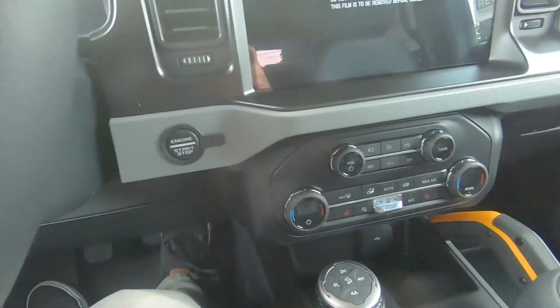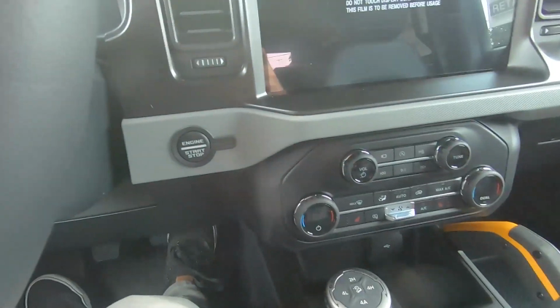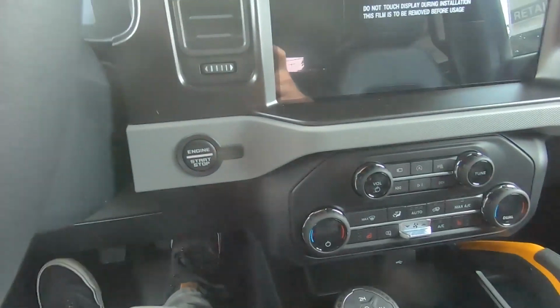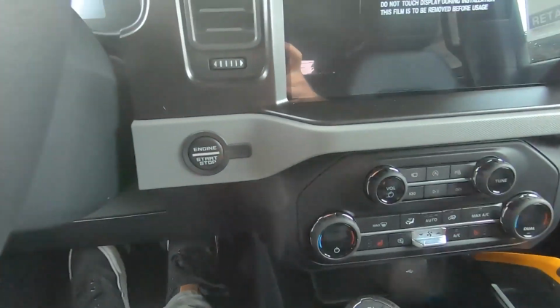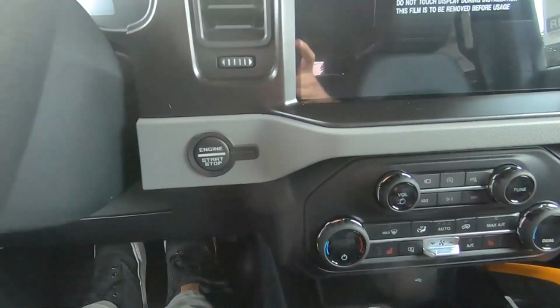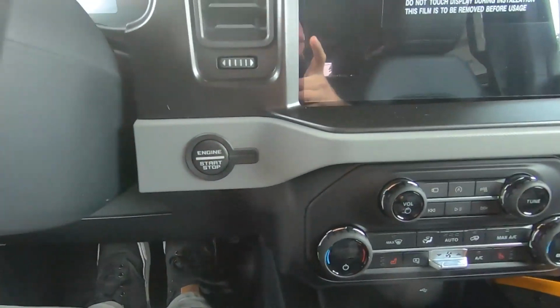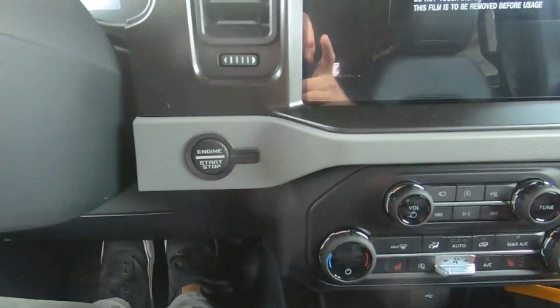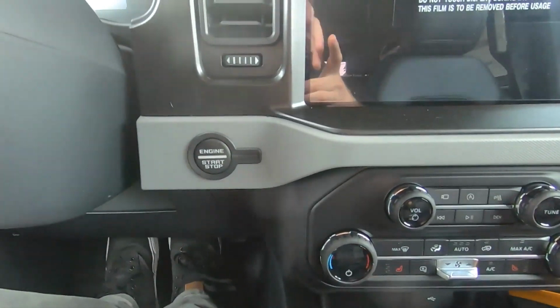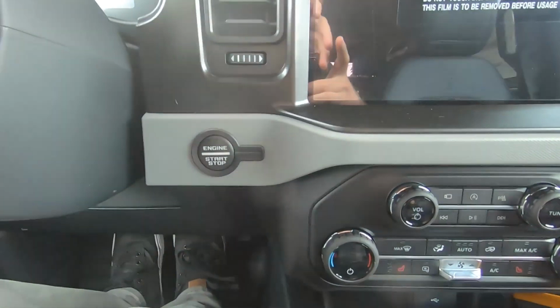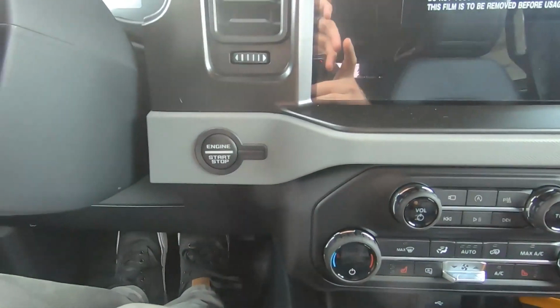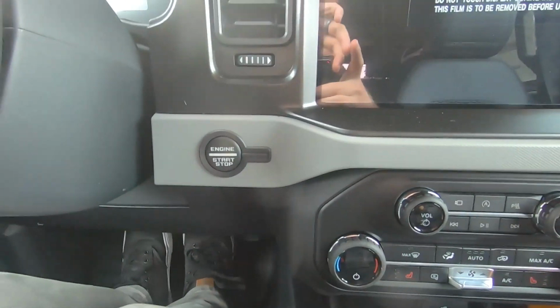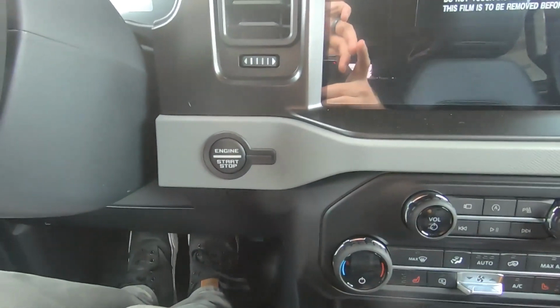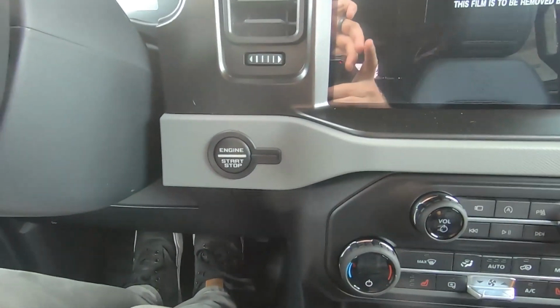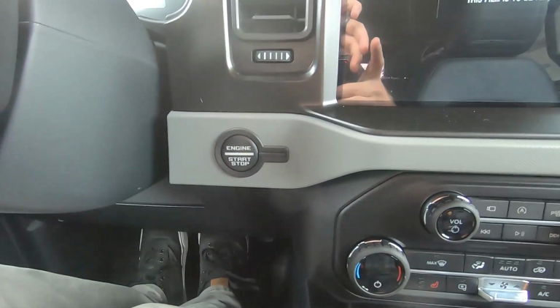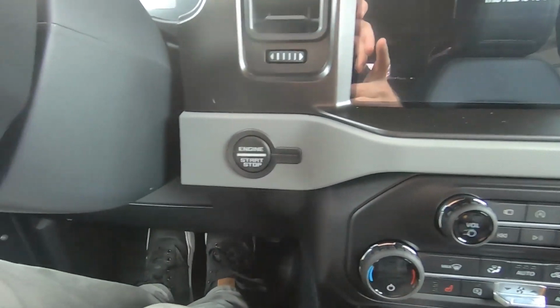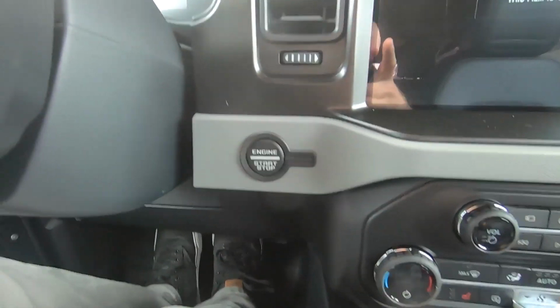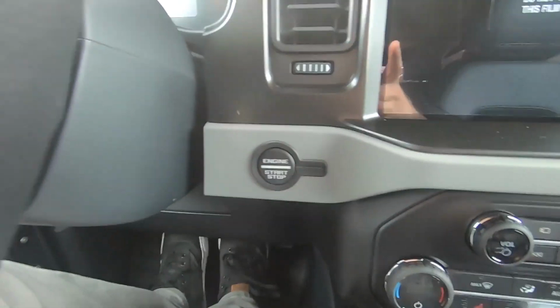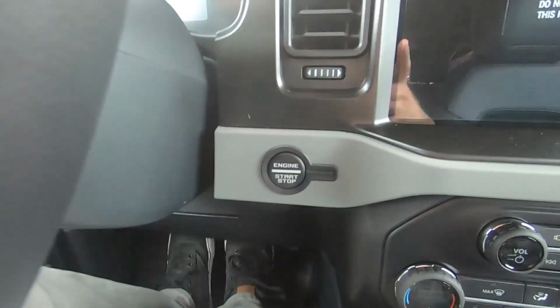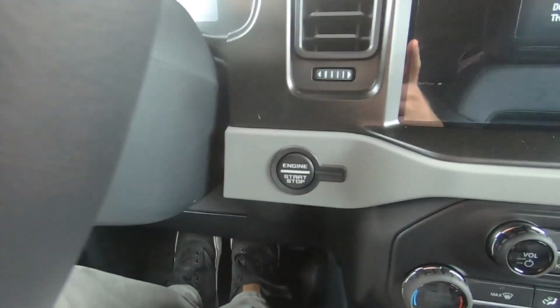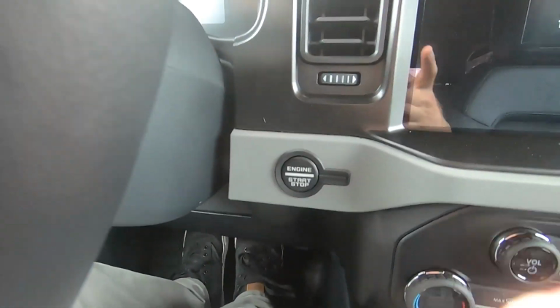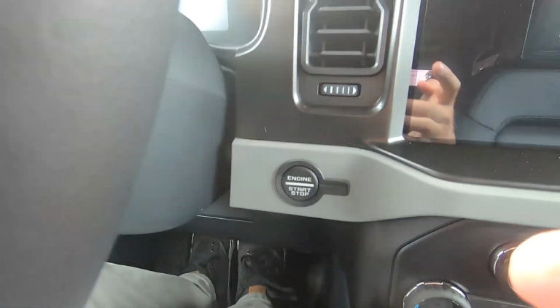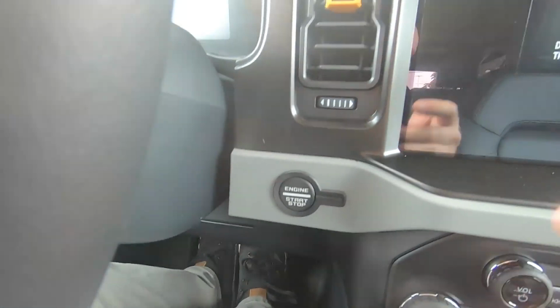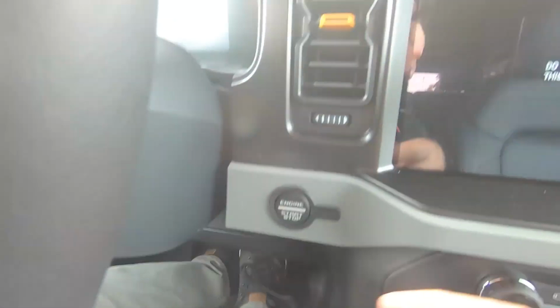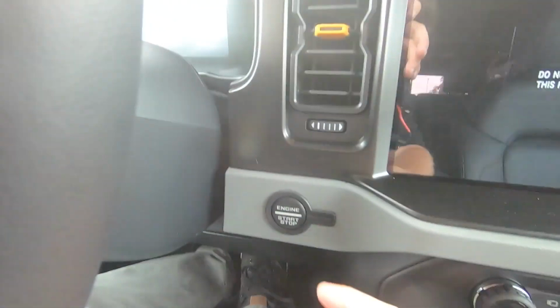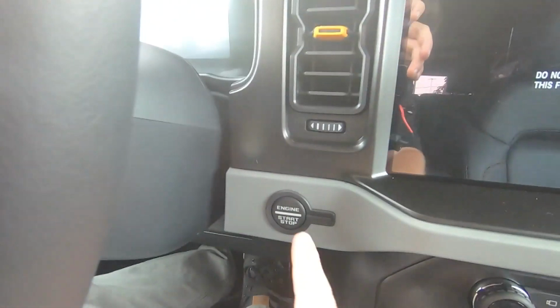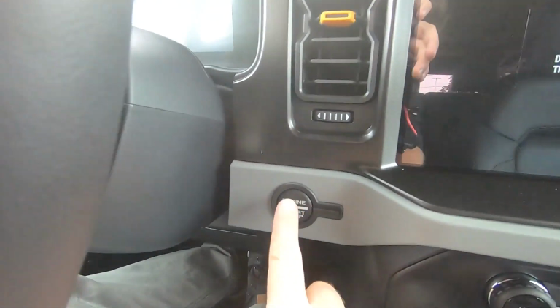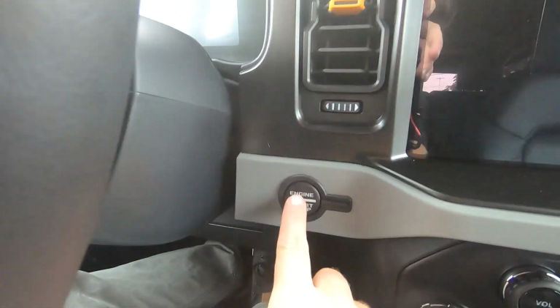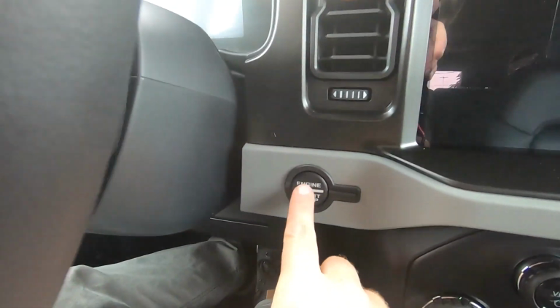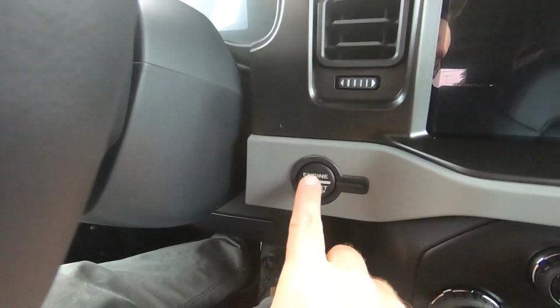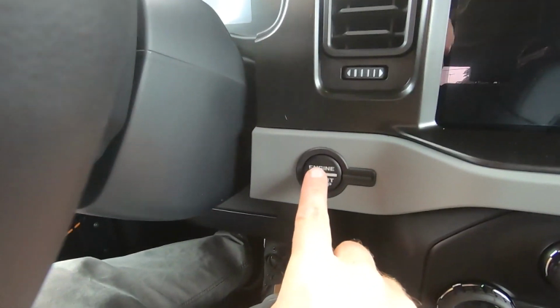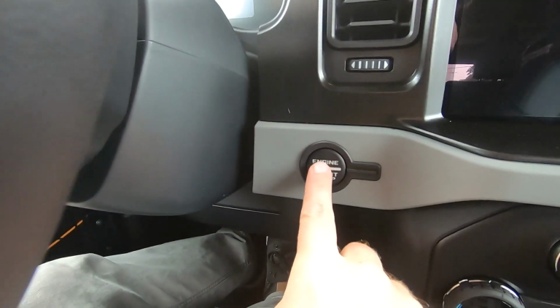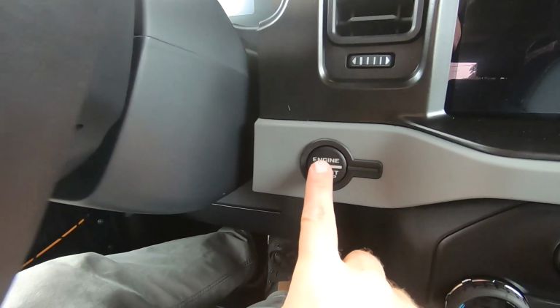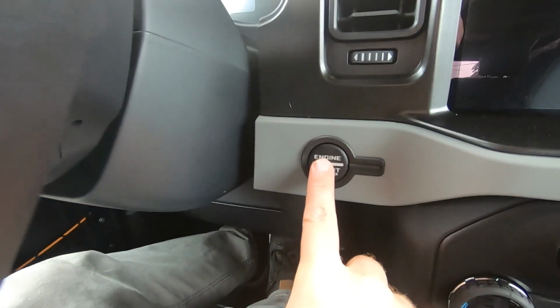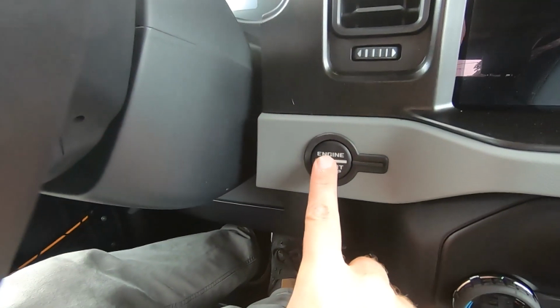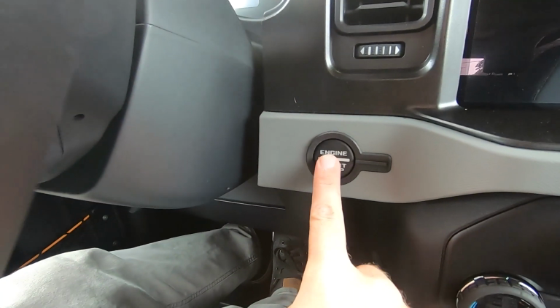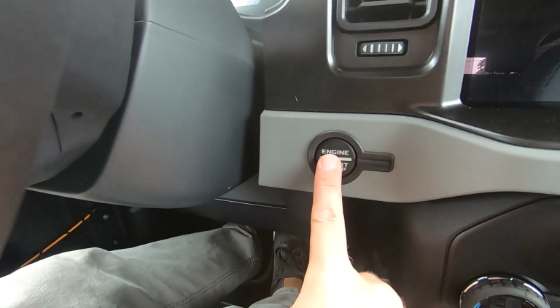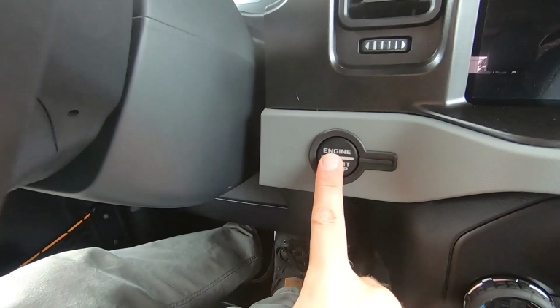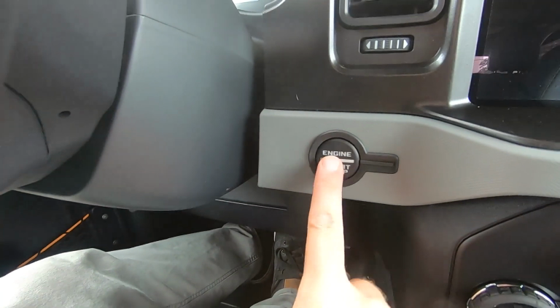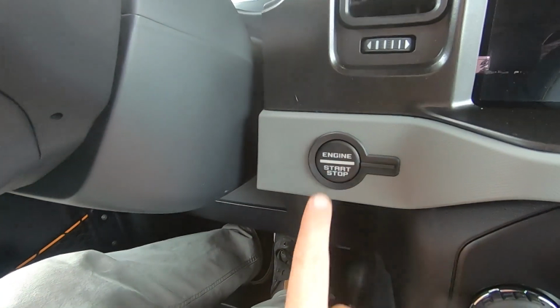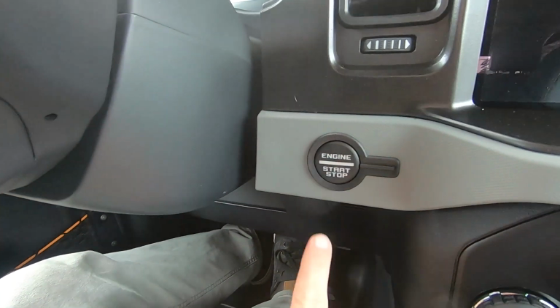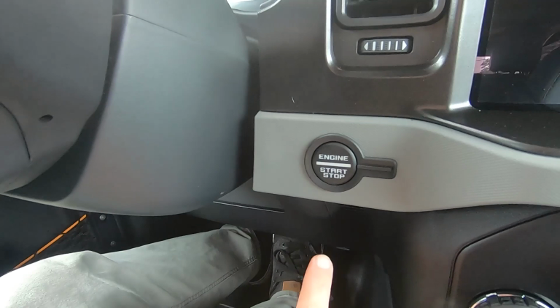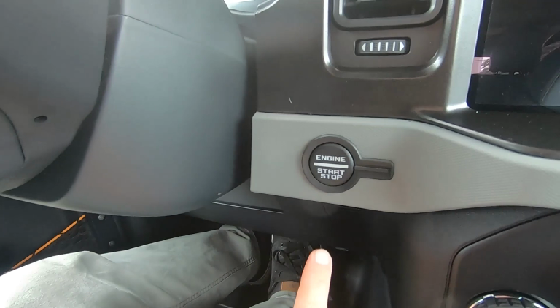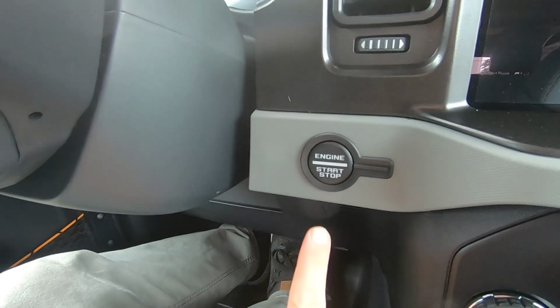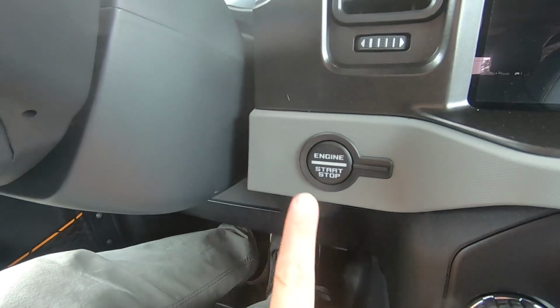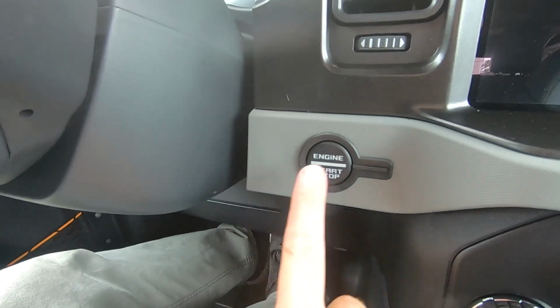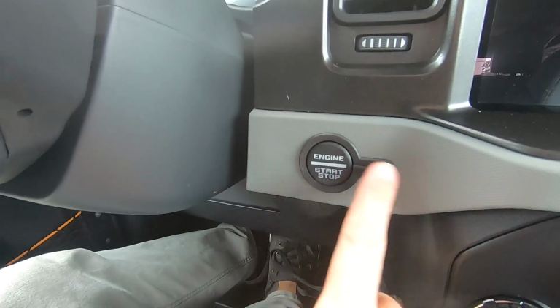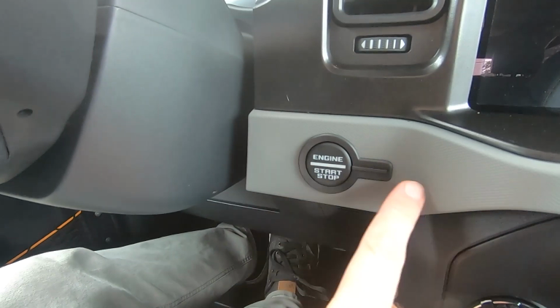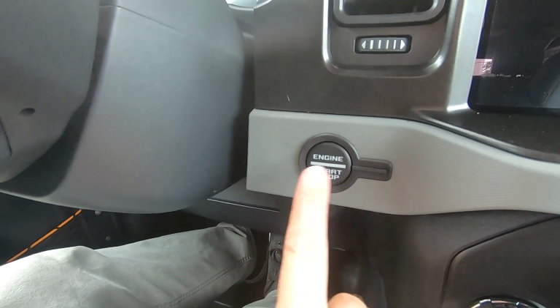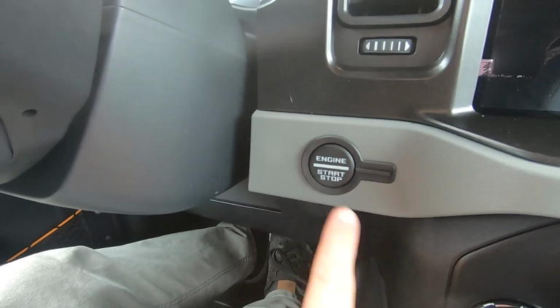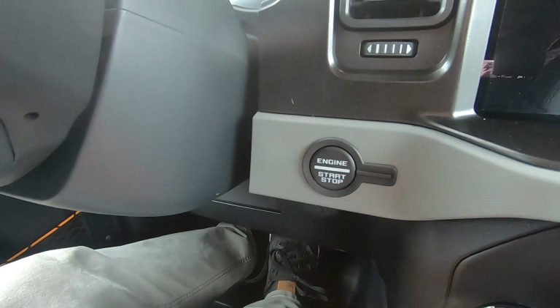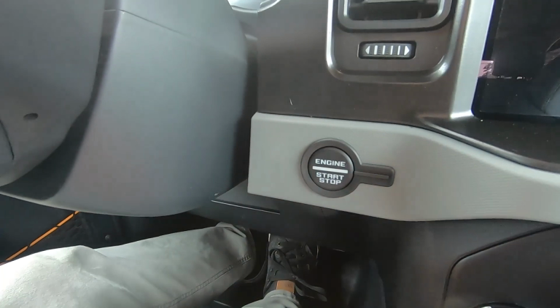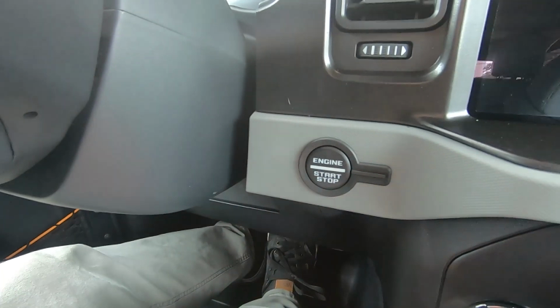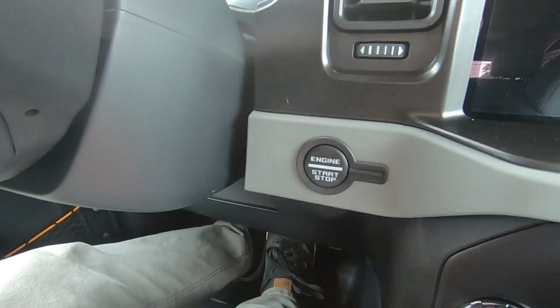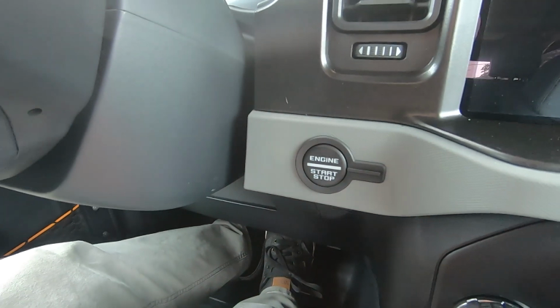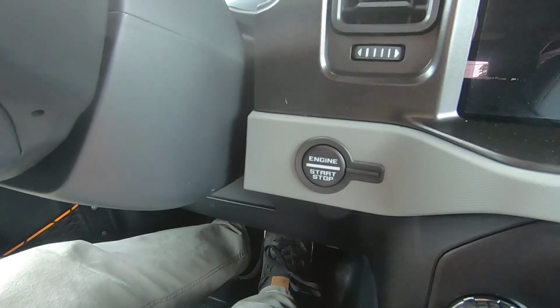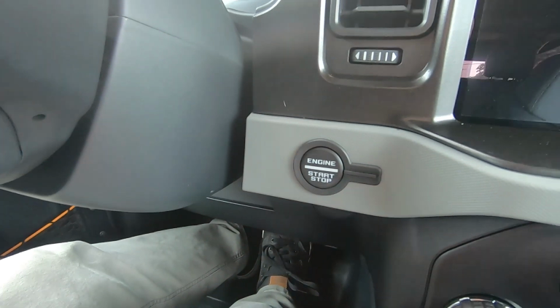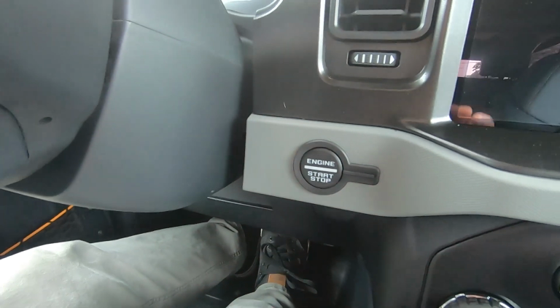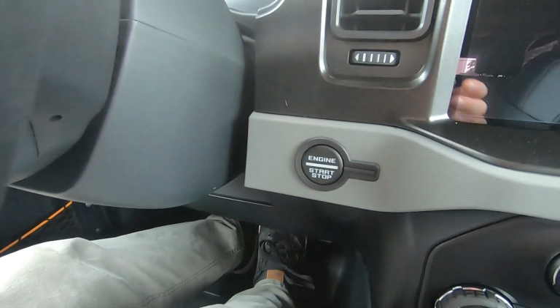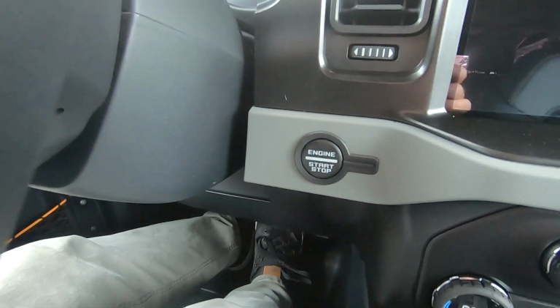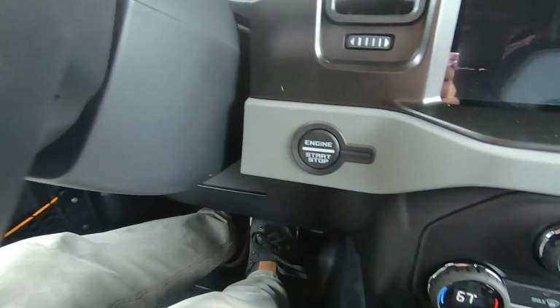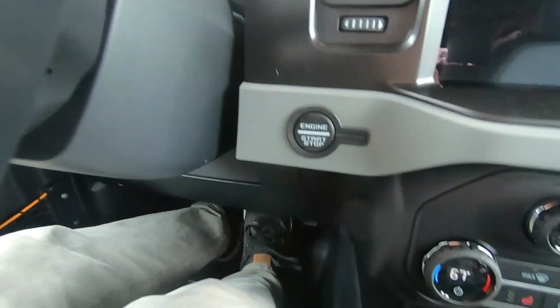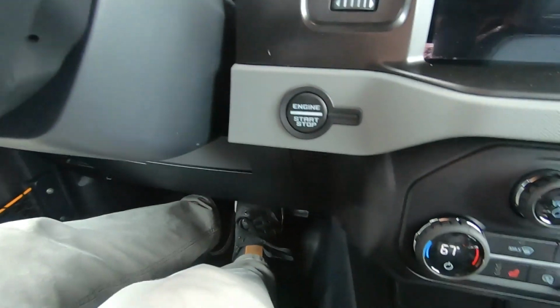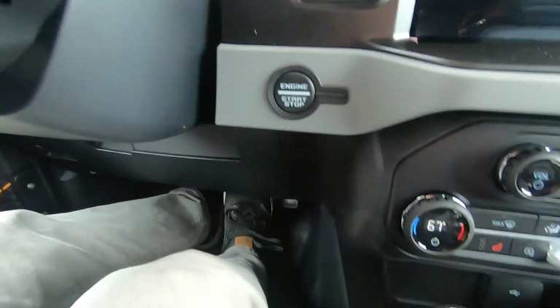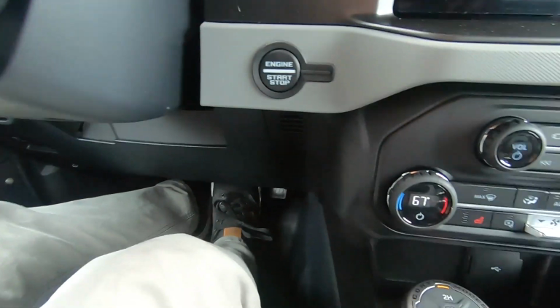All right, what do you say we start this thing up. Engine start/stop button — and it looks like the headlights there.